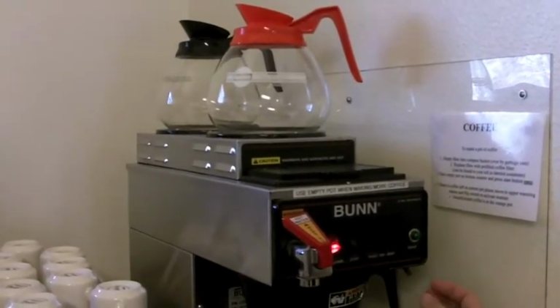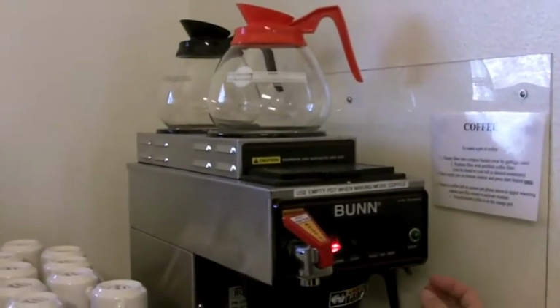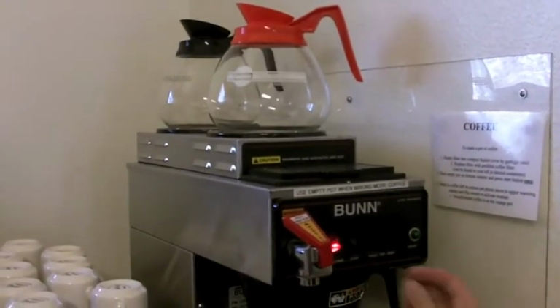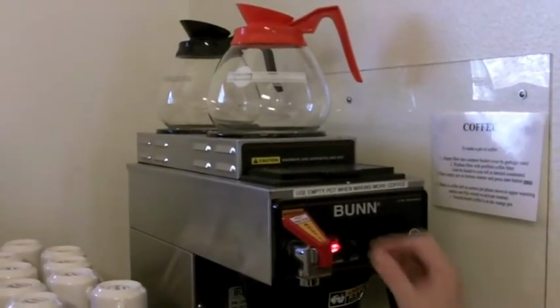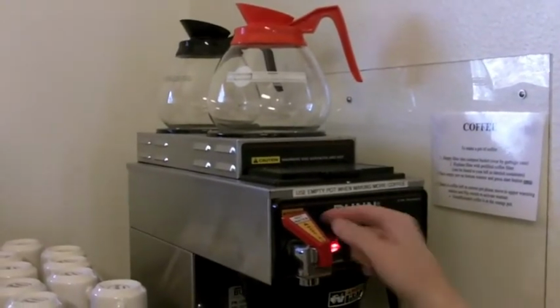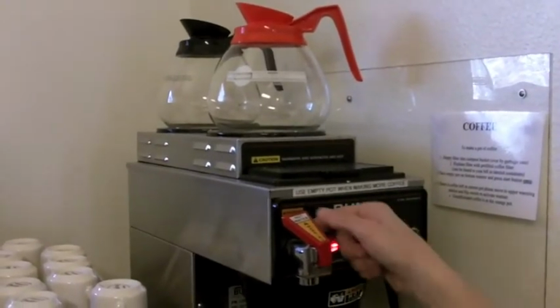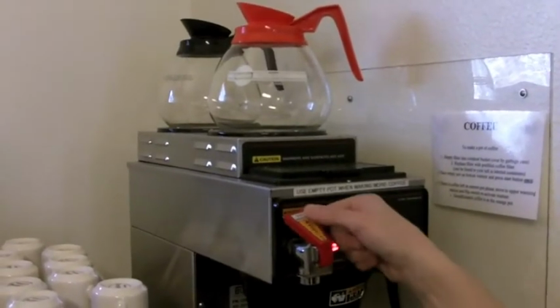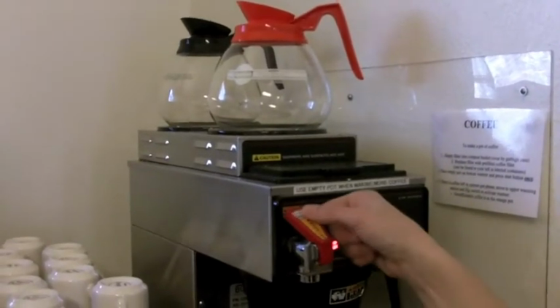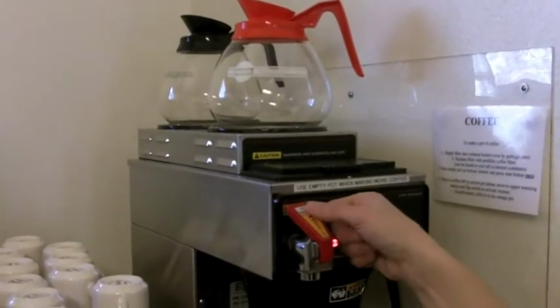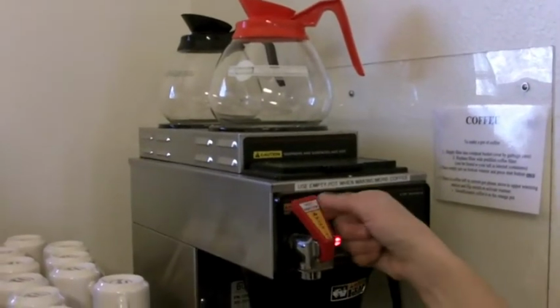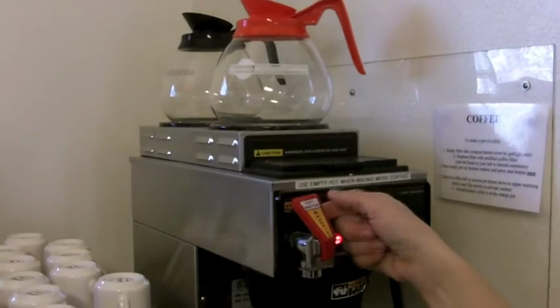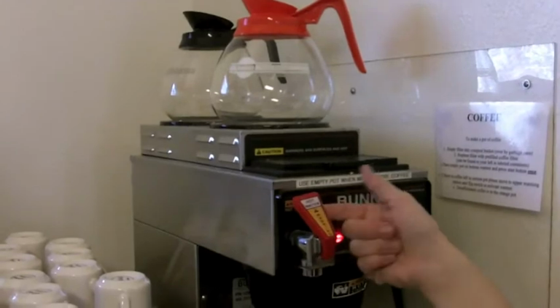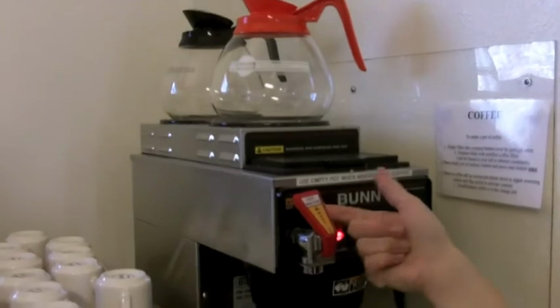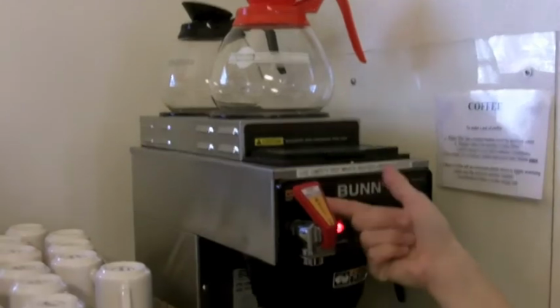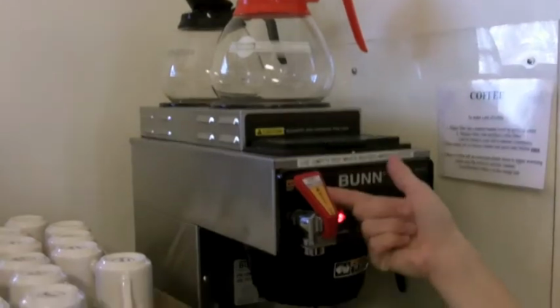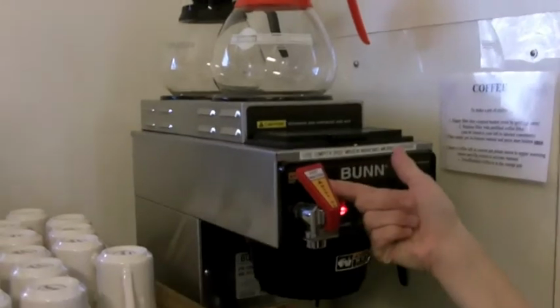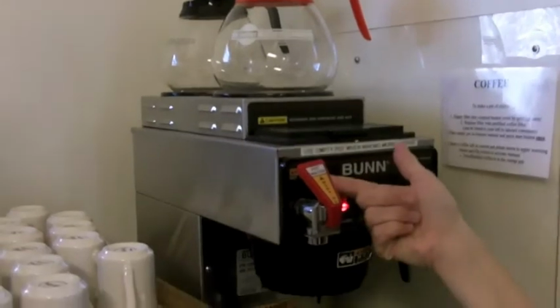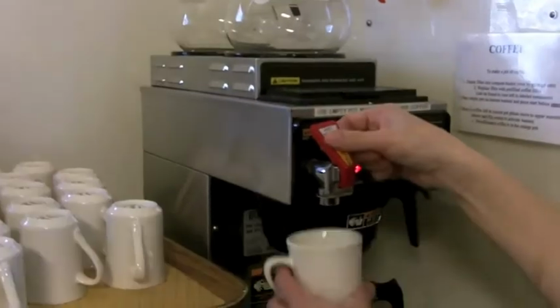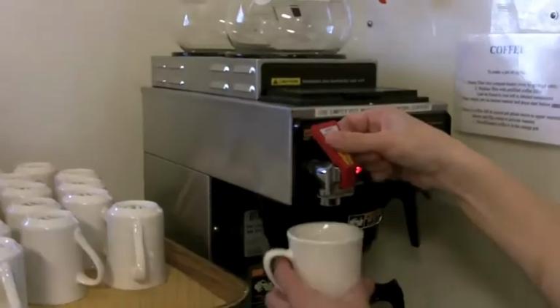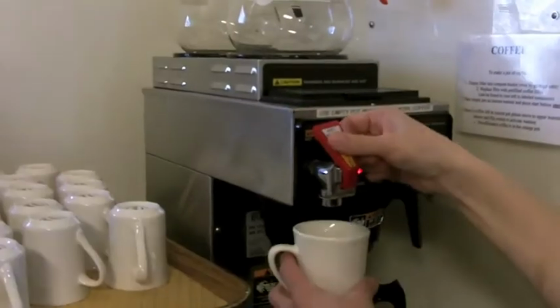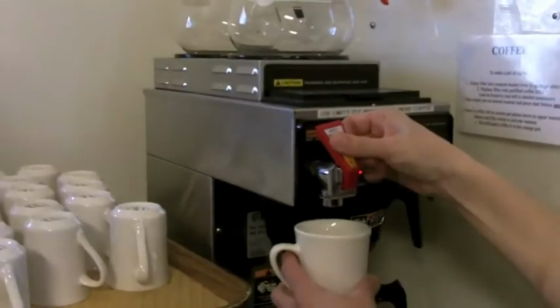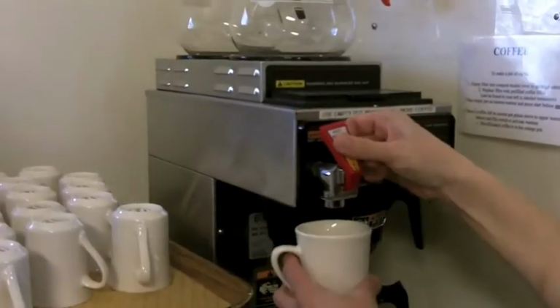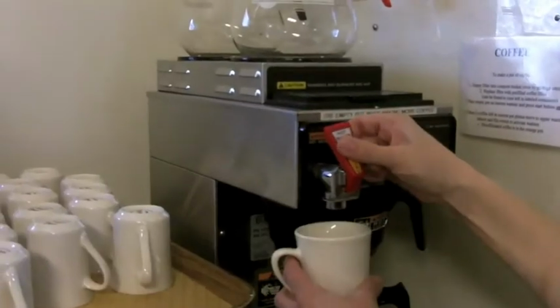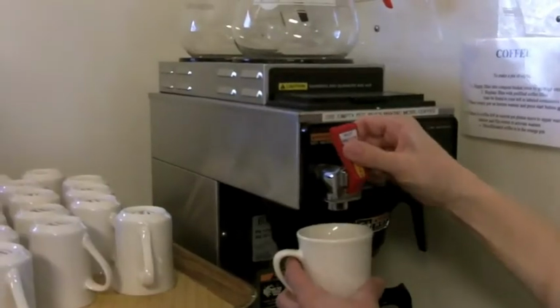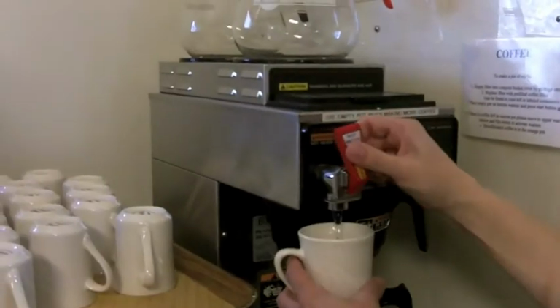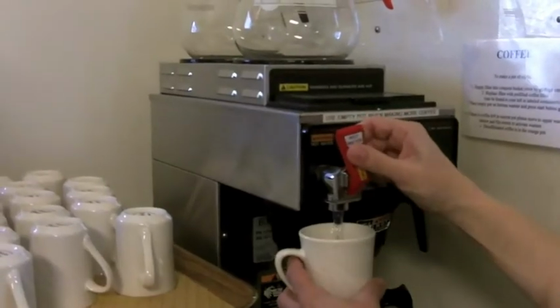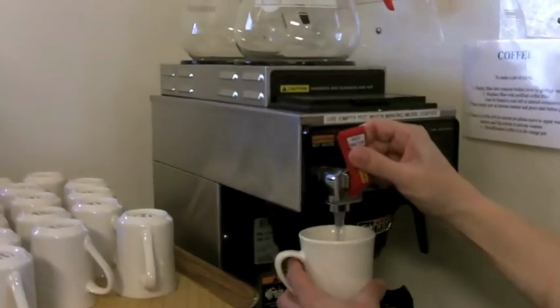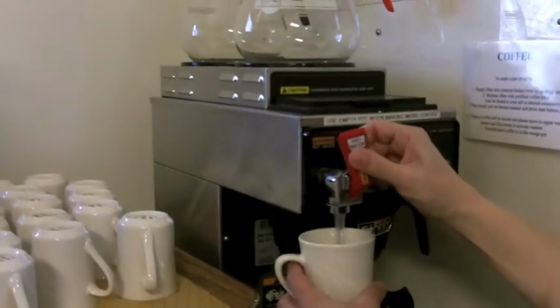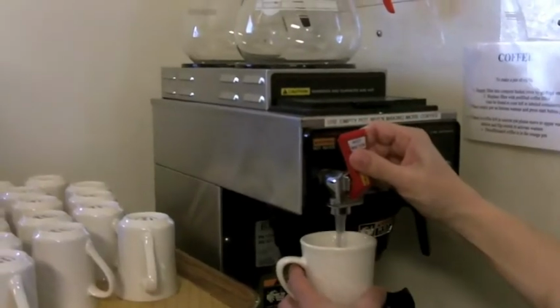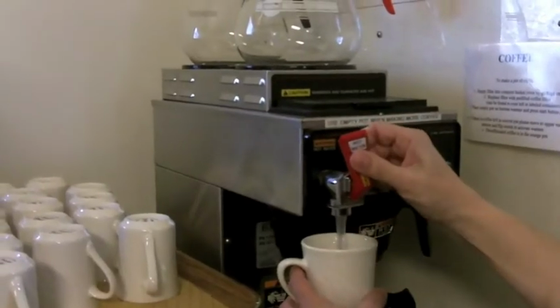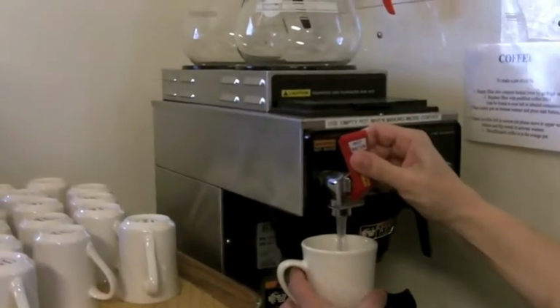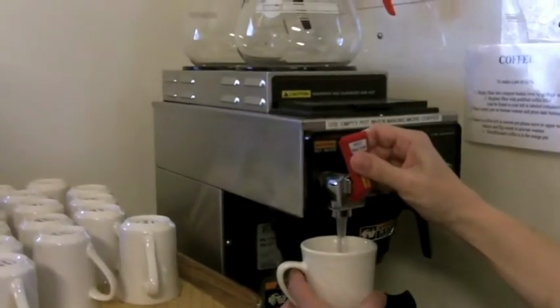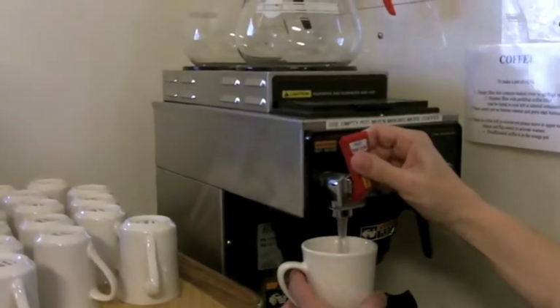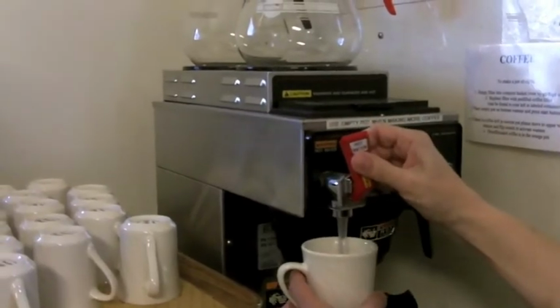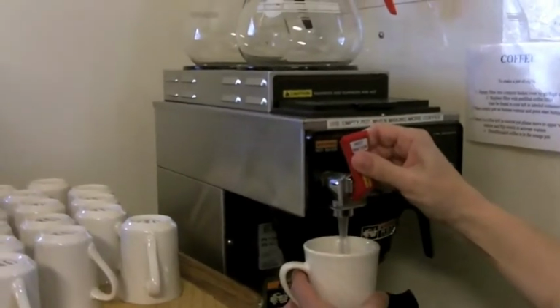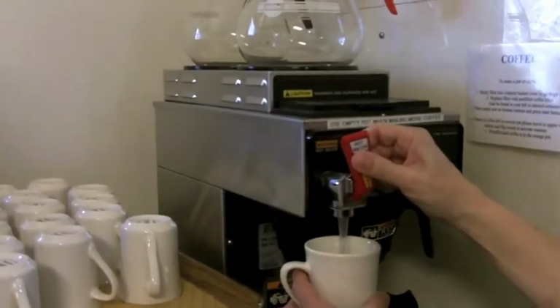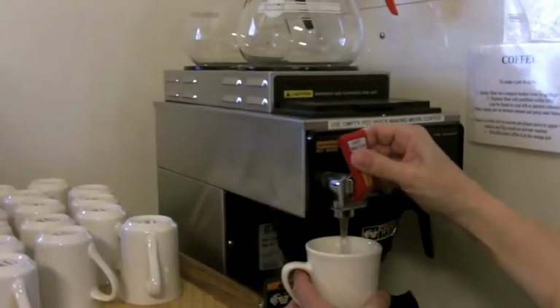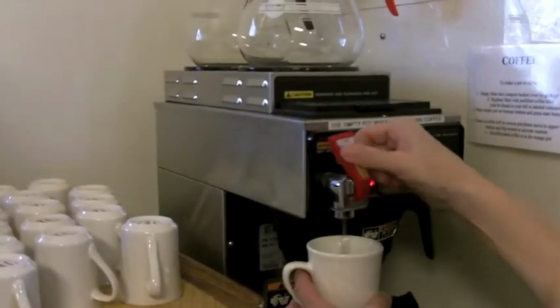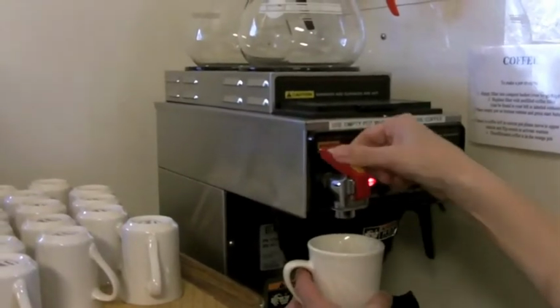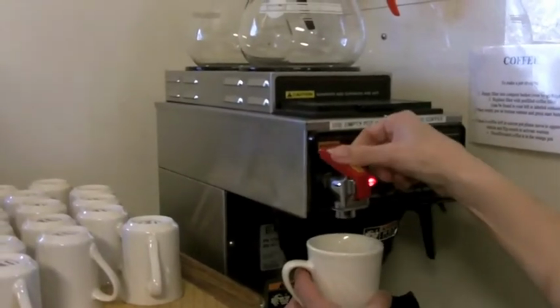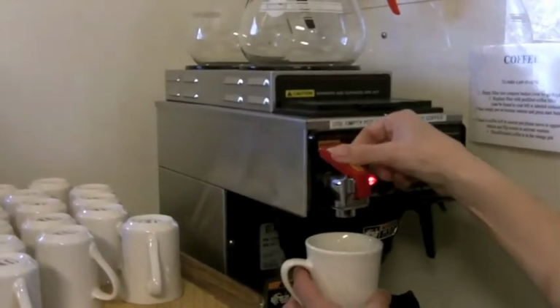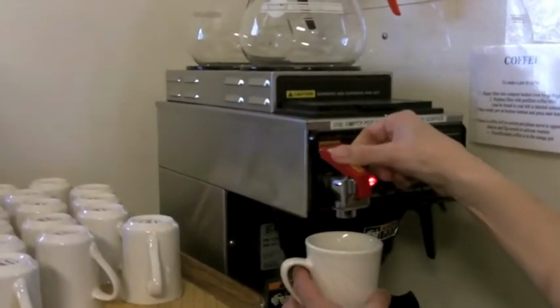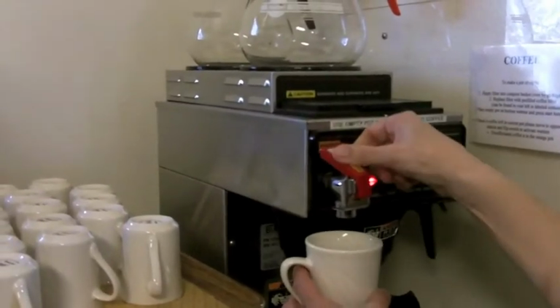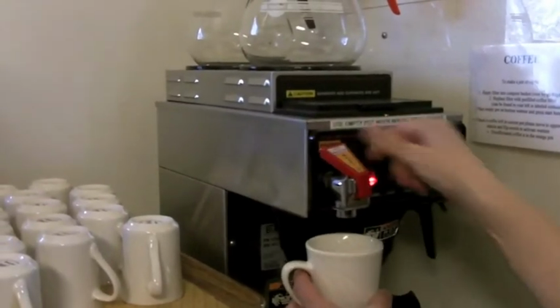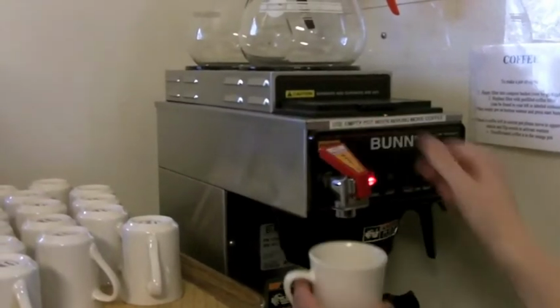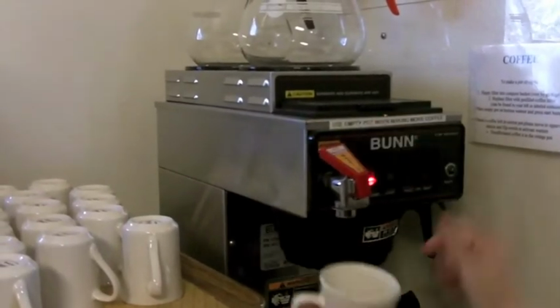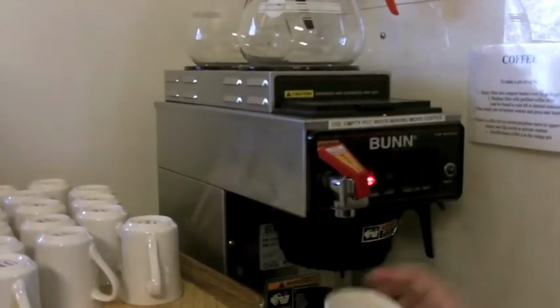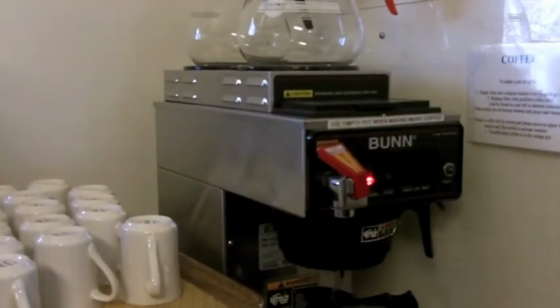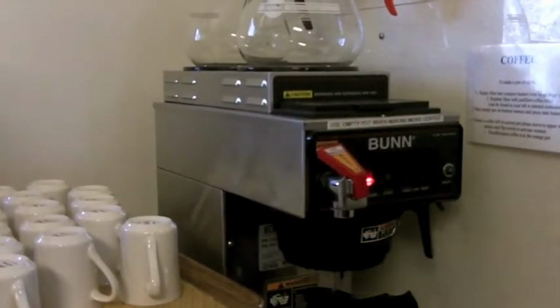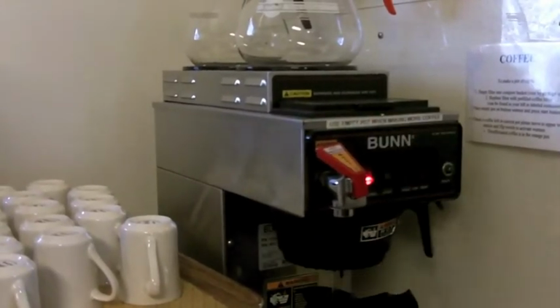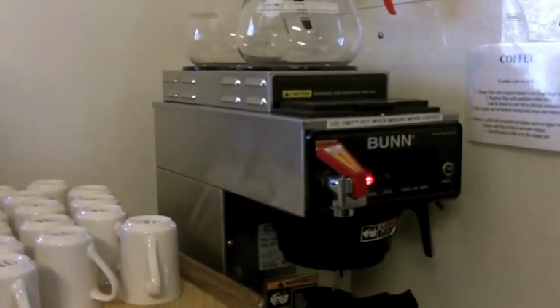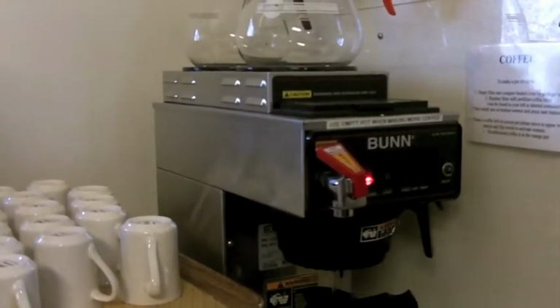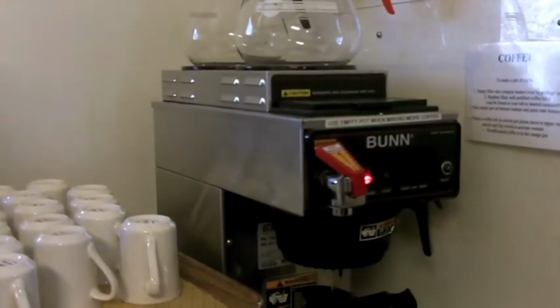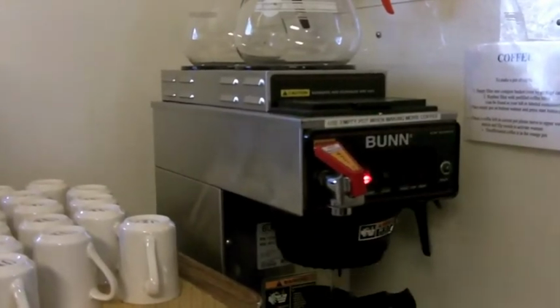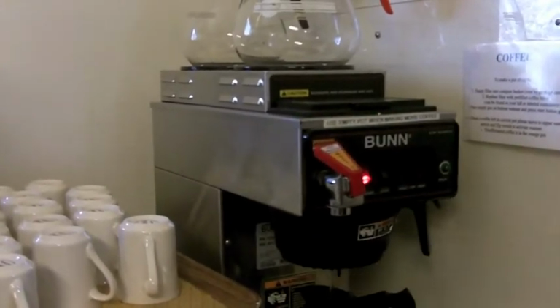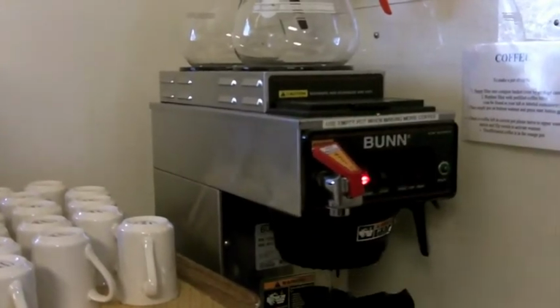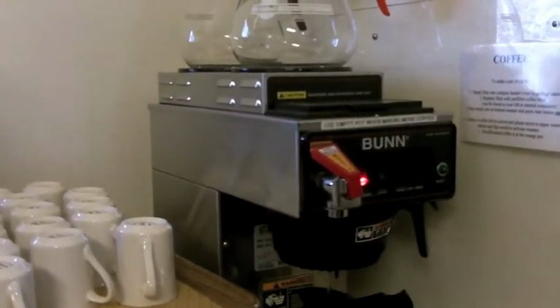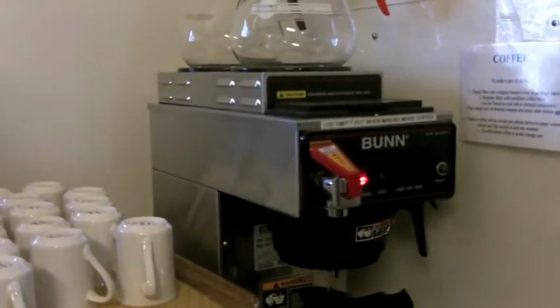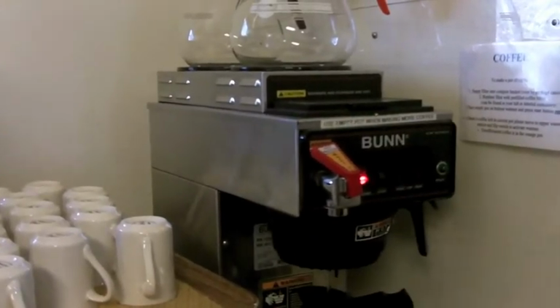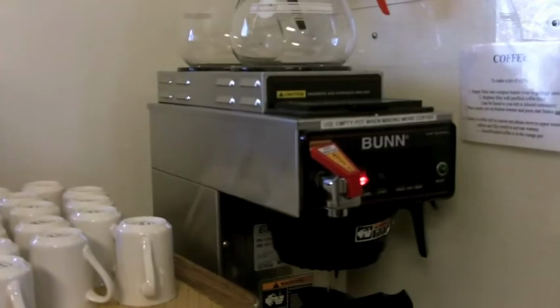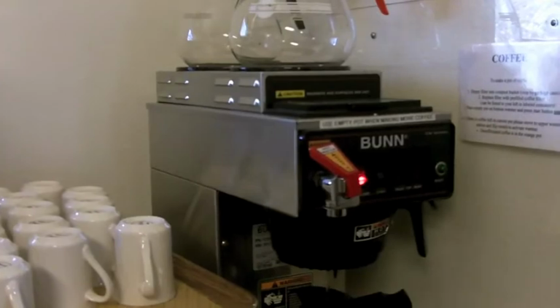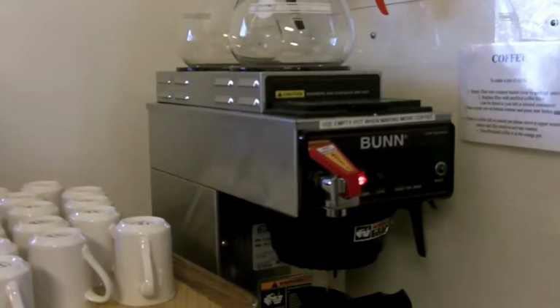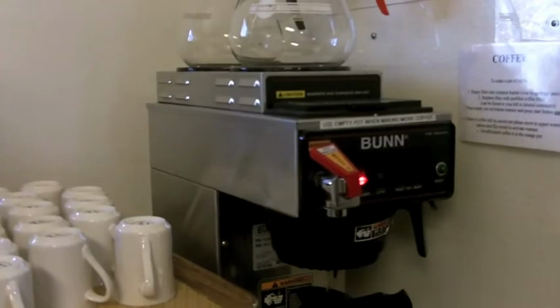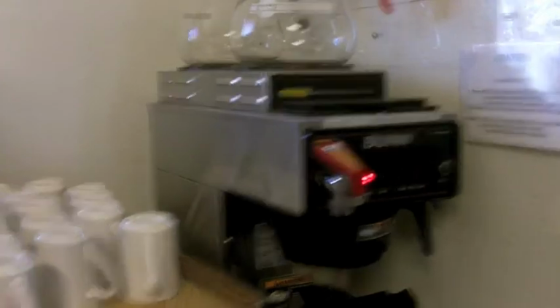And hot water for tea — pull the rubber like this. And tea is over there.